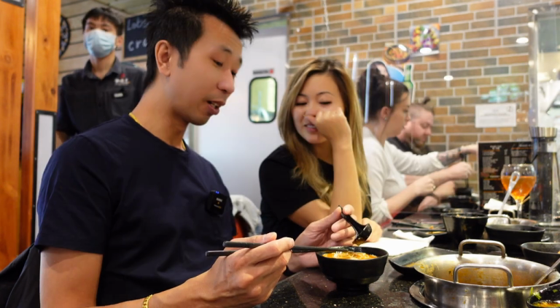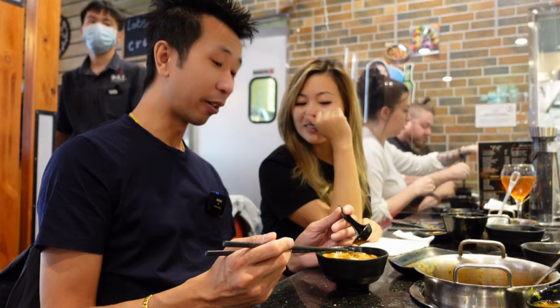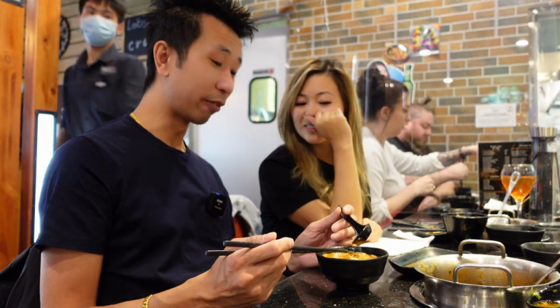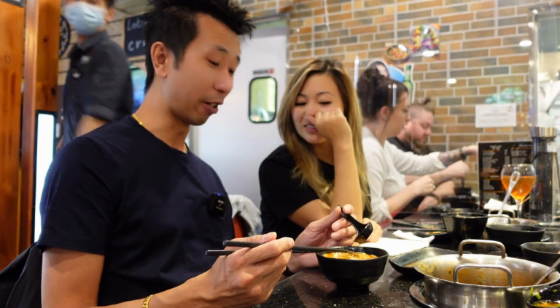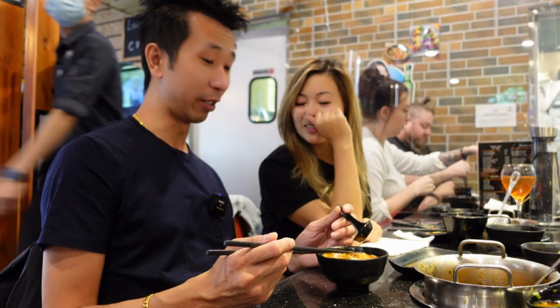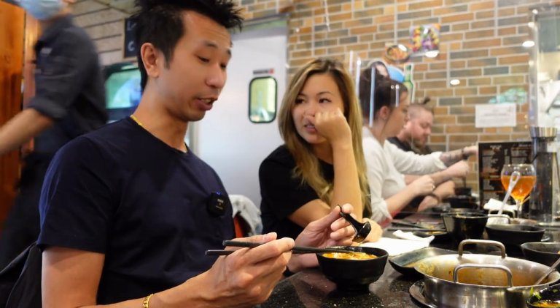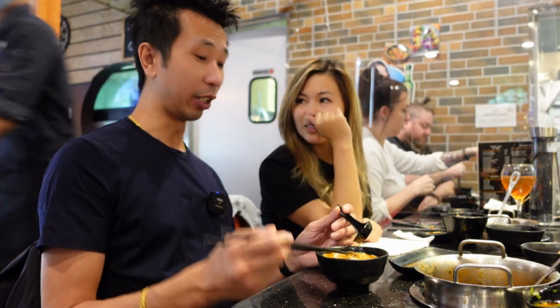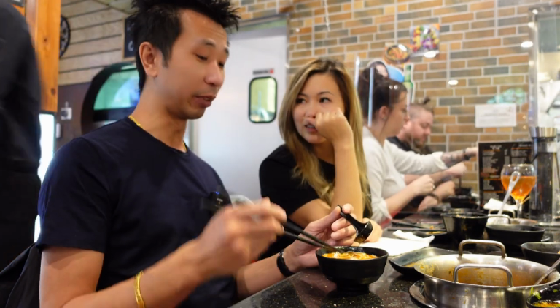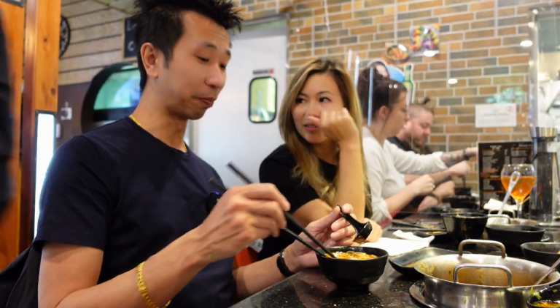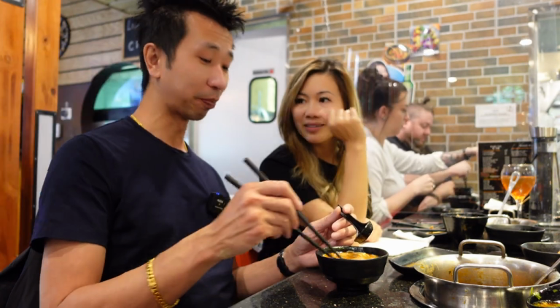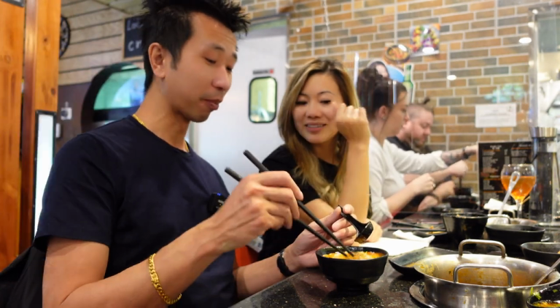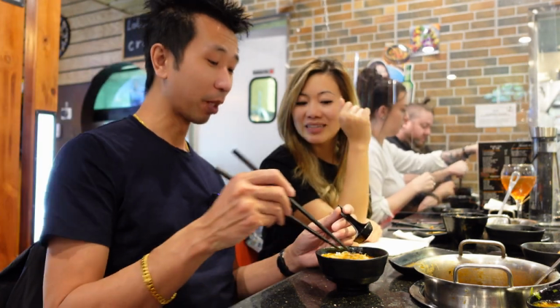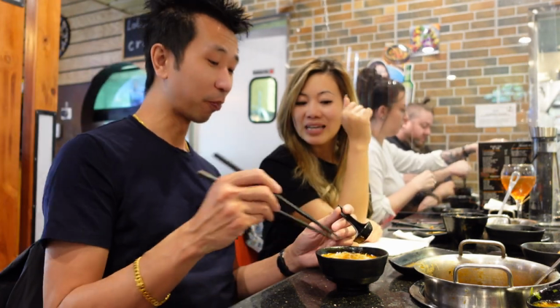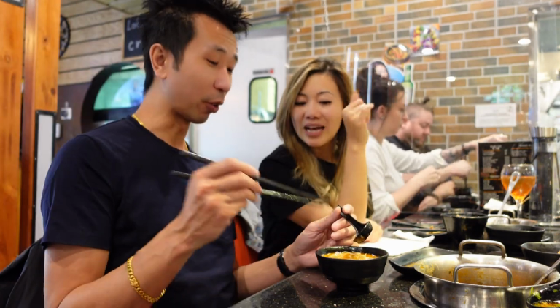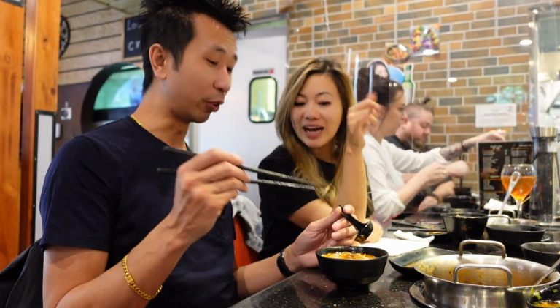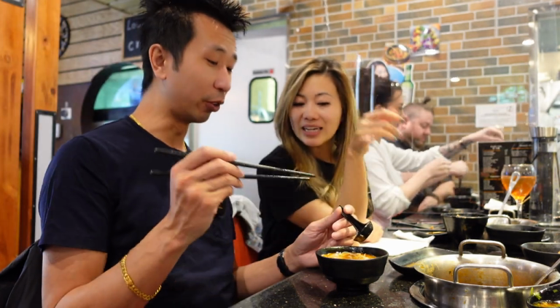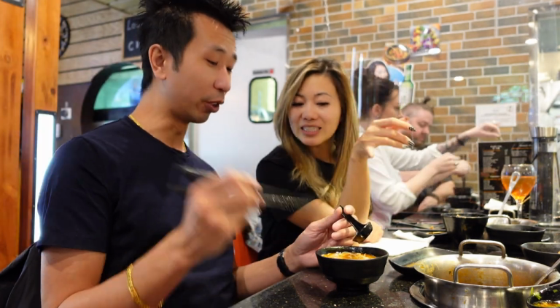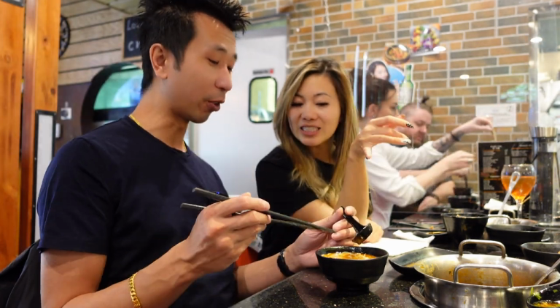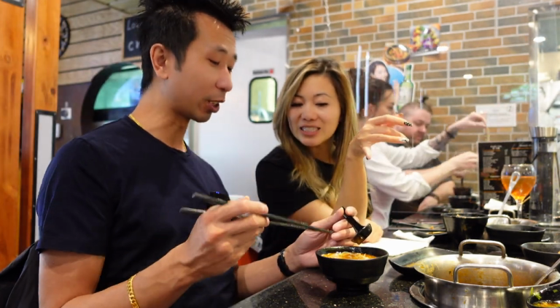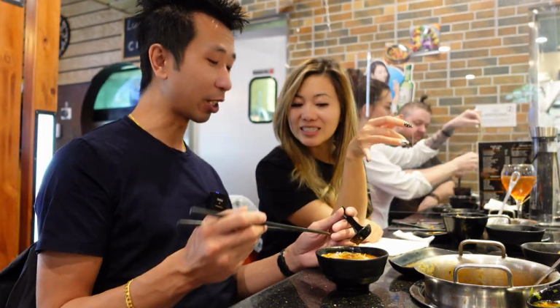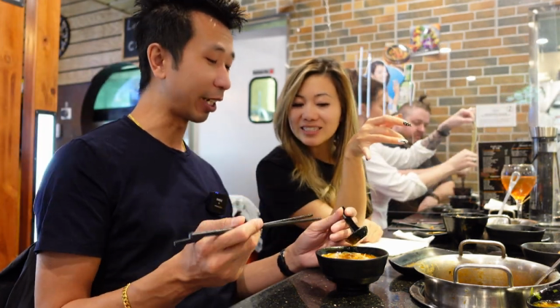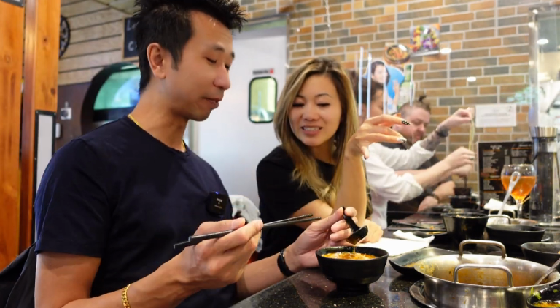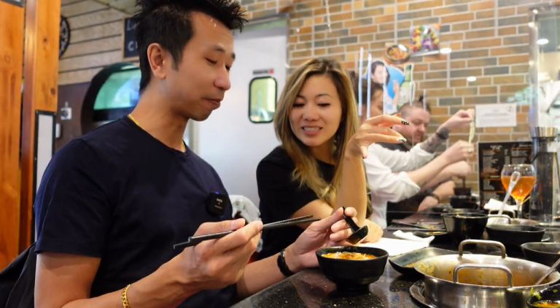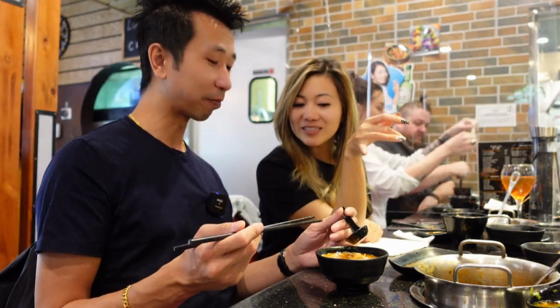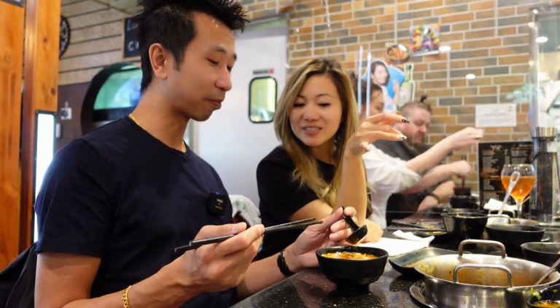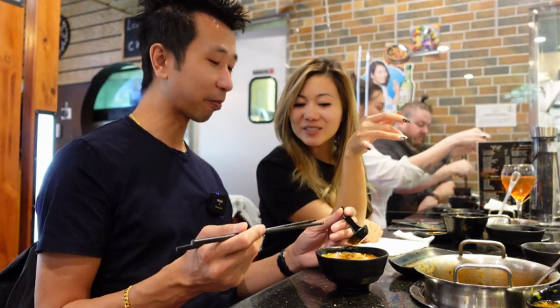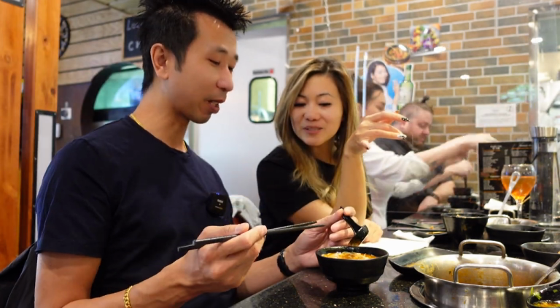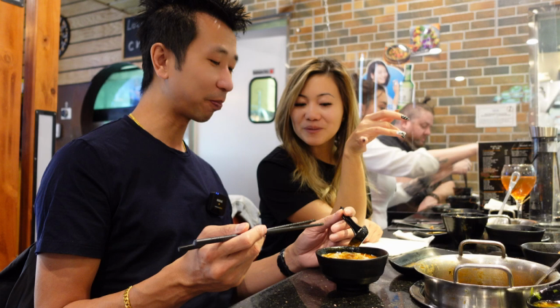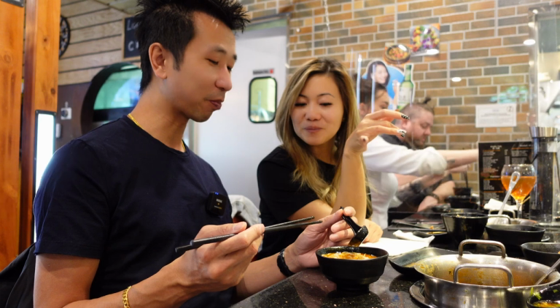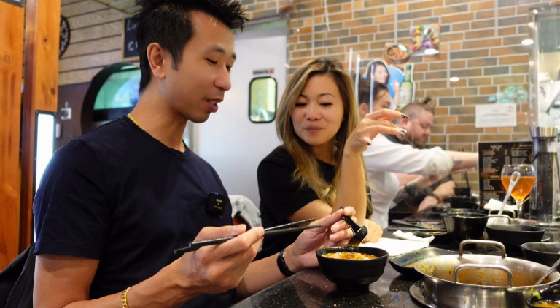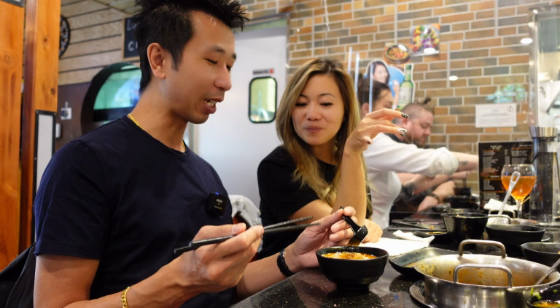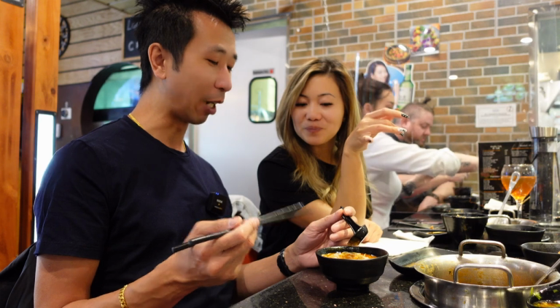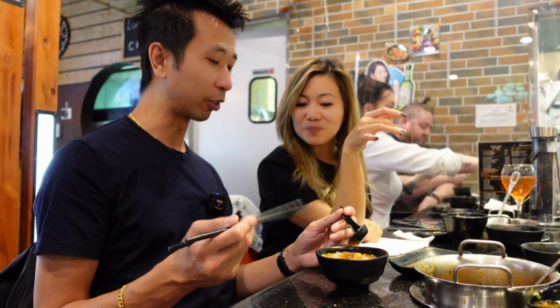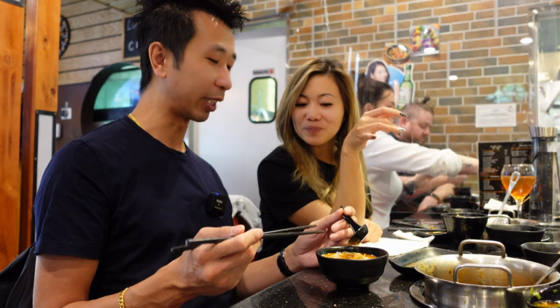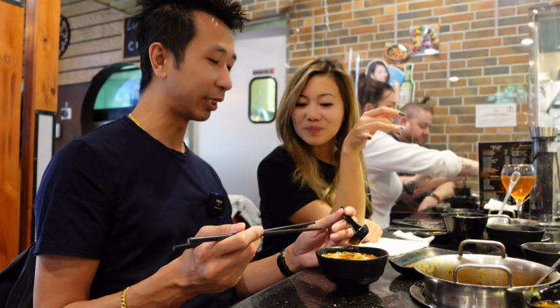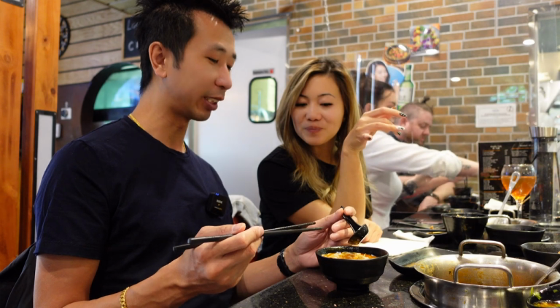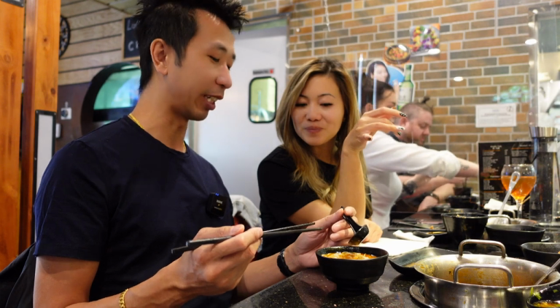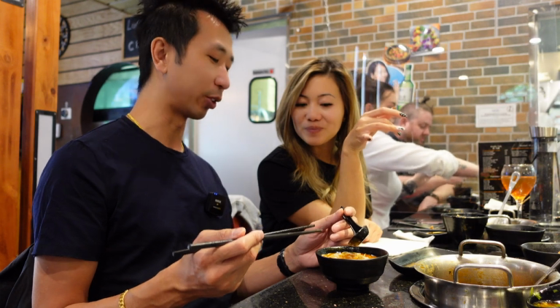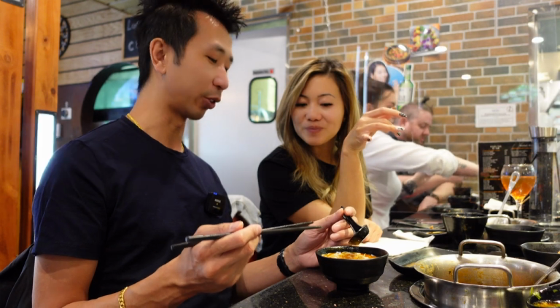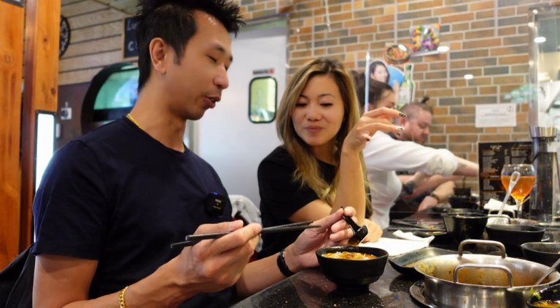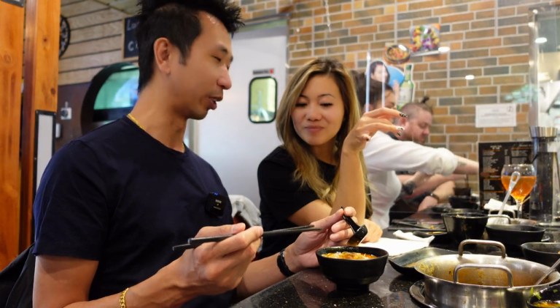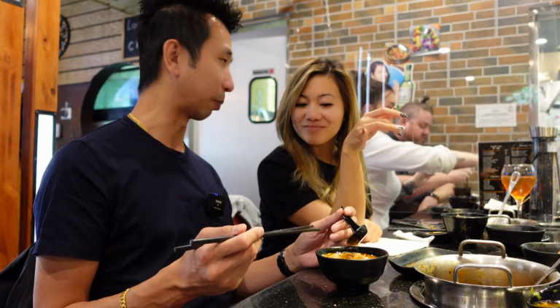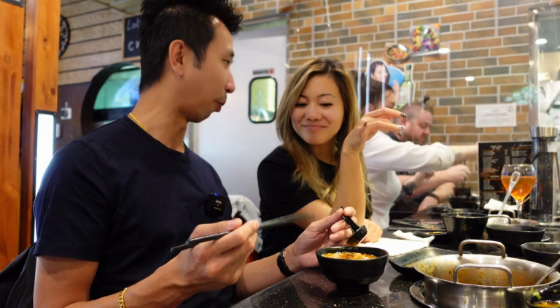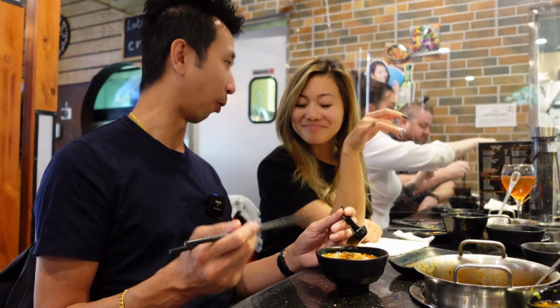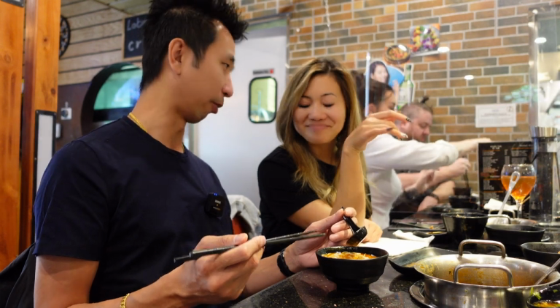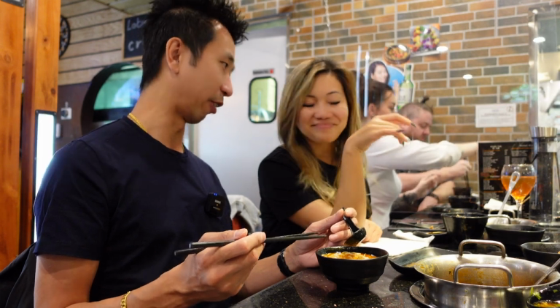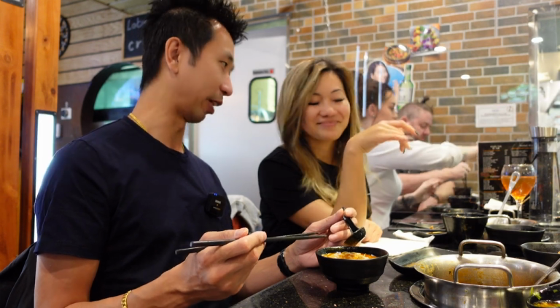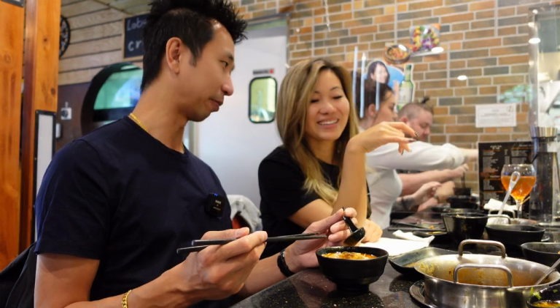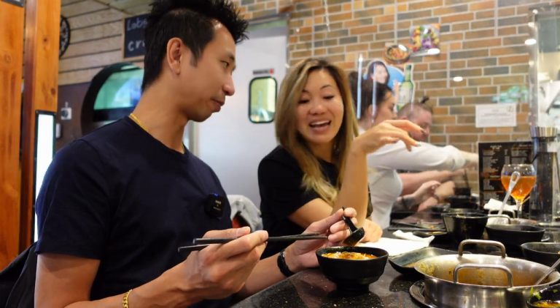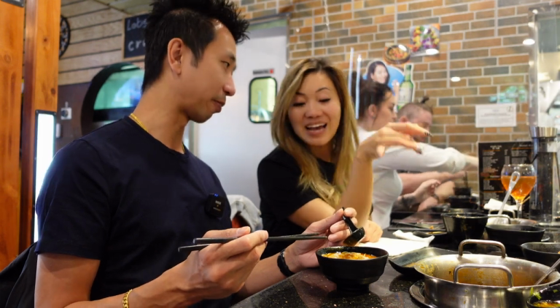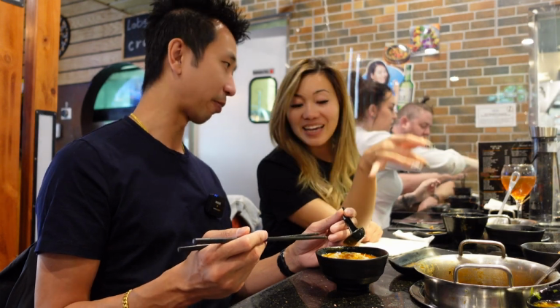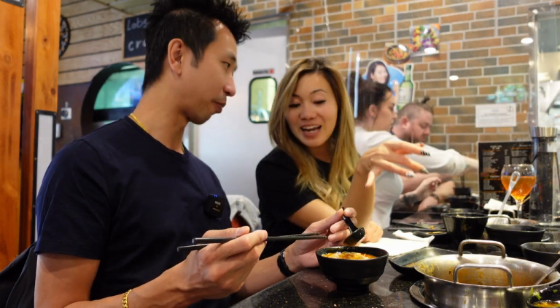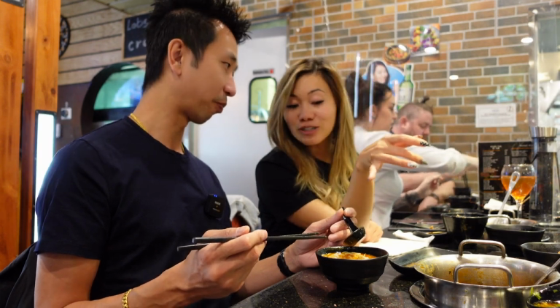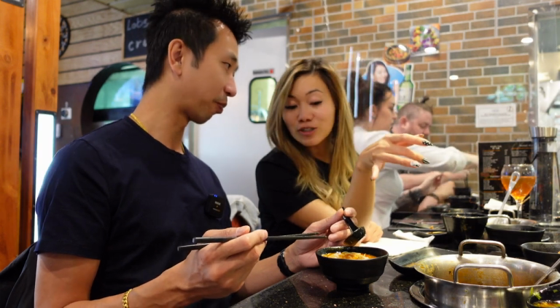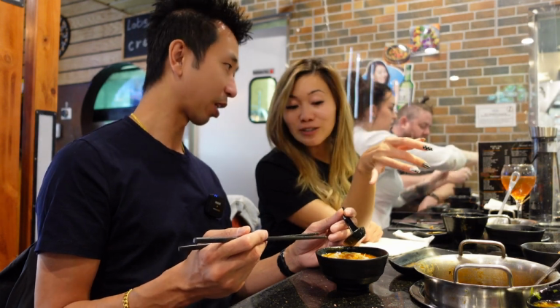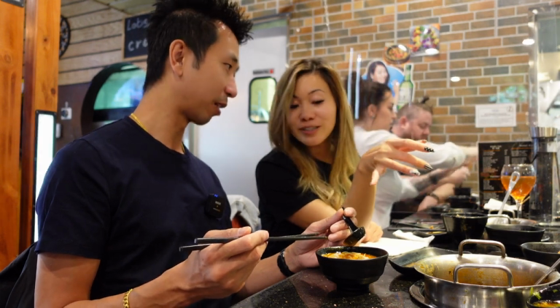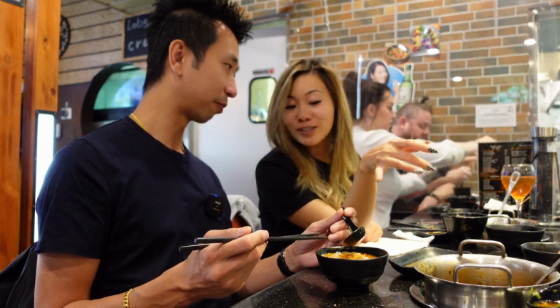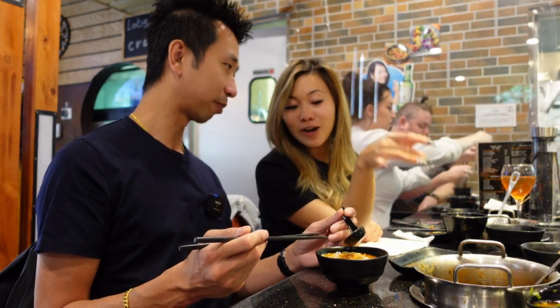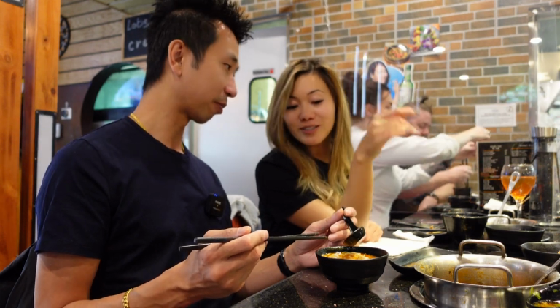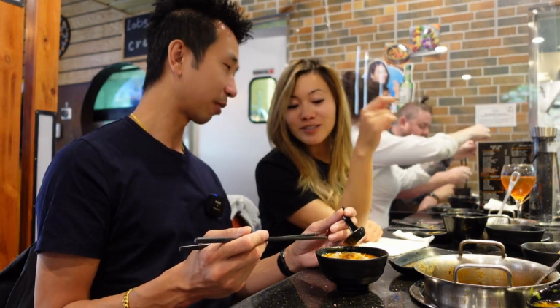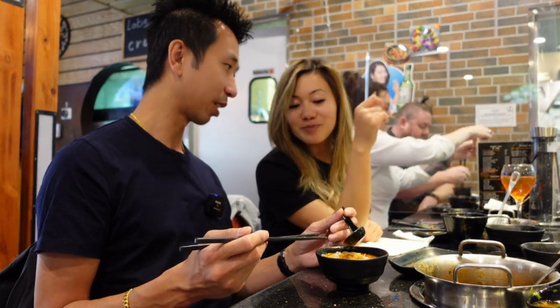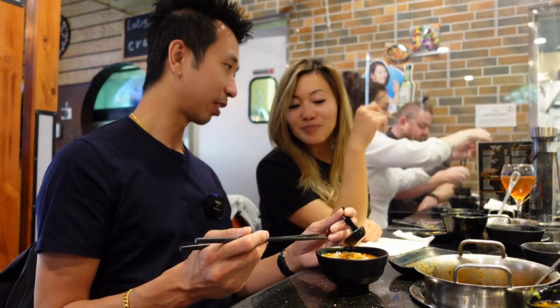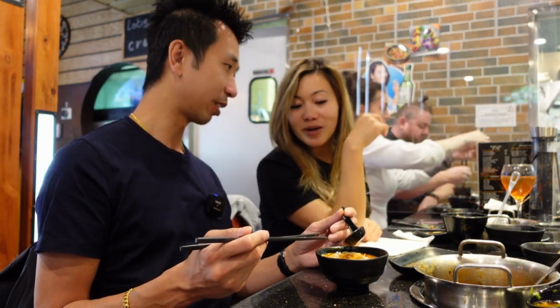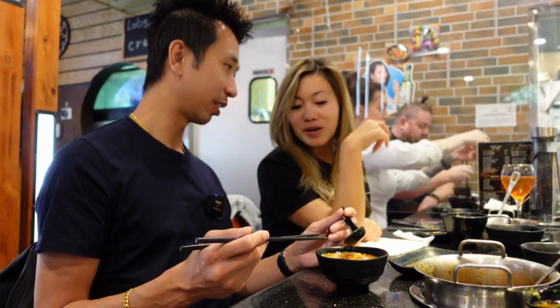Very good. The noodle is al dente — perfect. It's actually not just the broth.